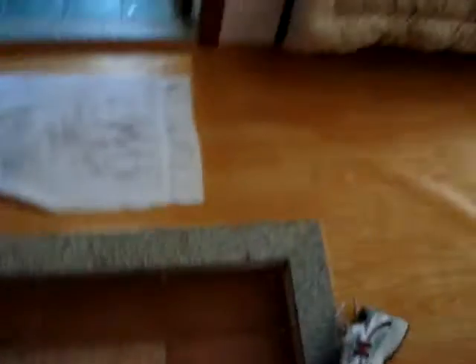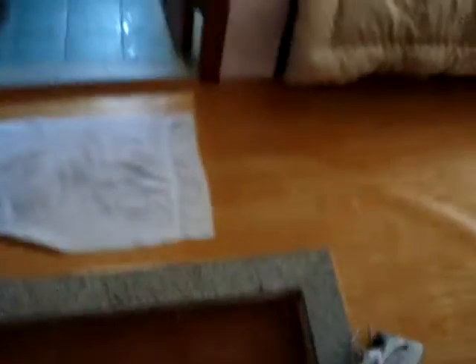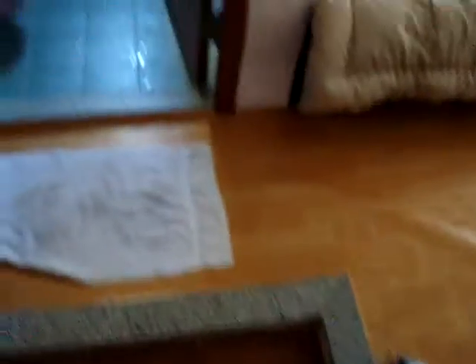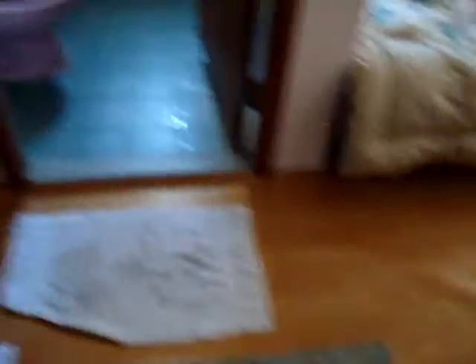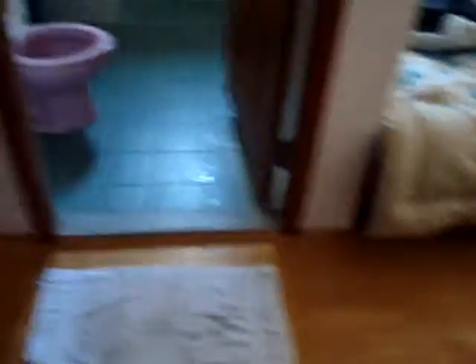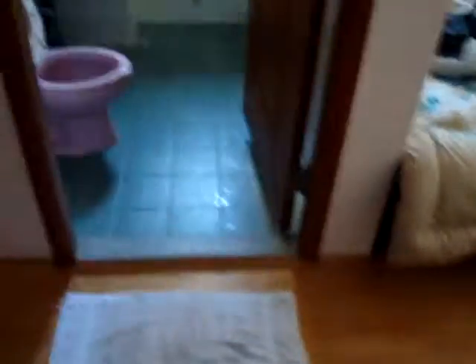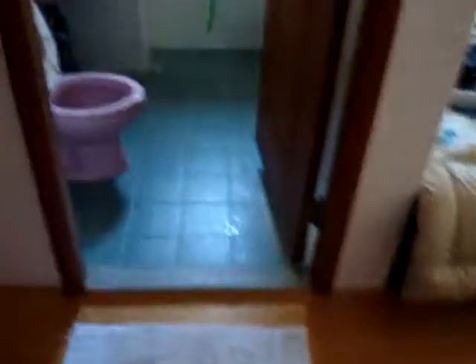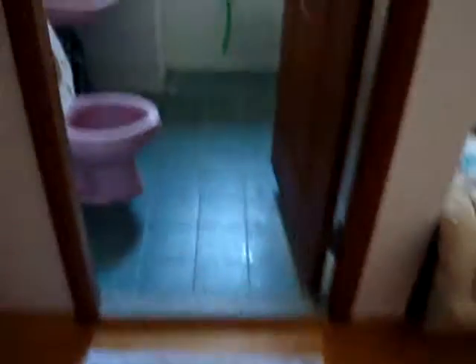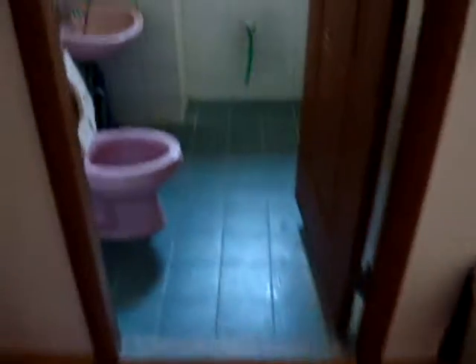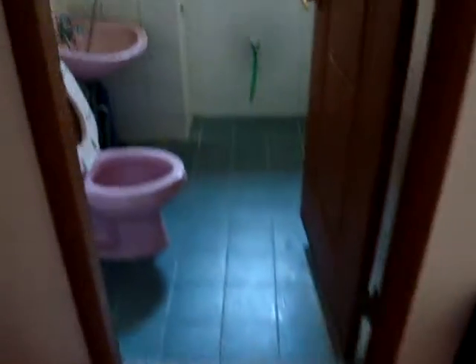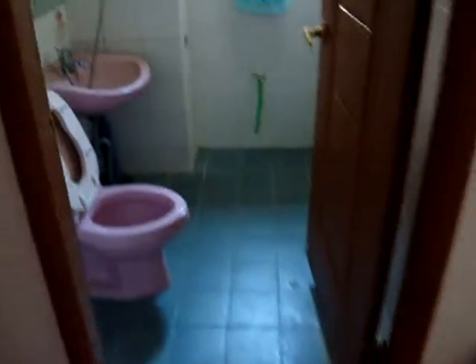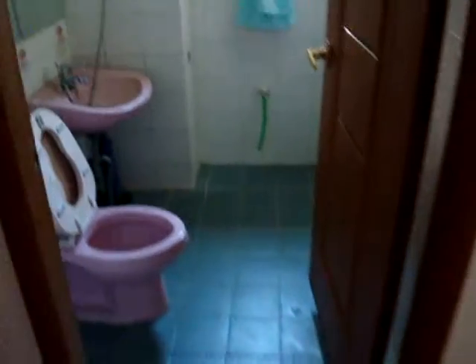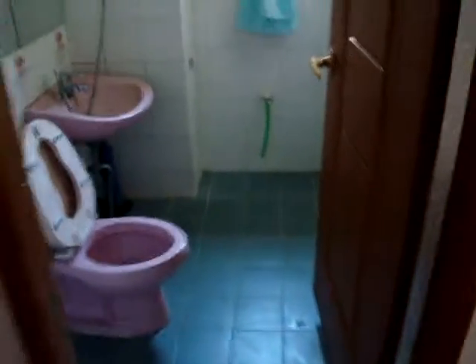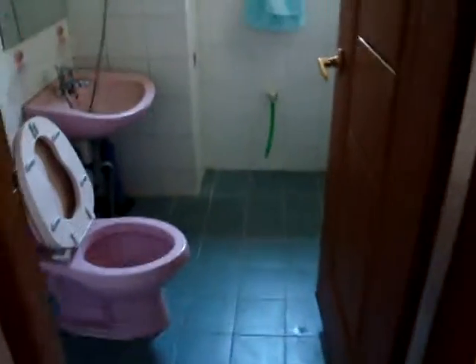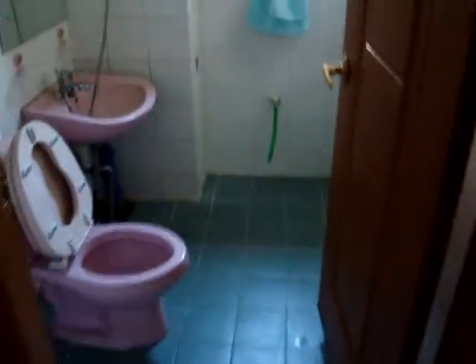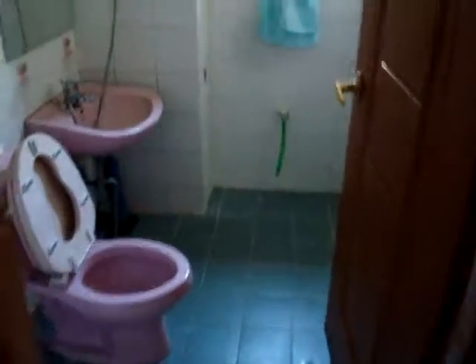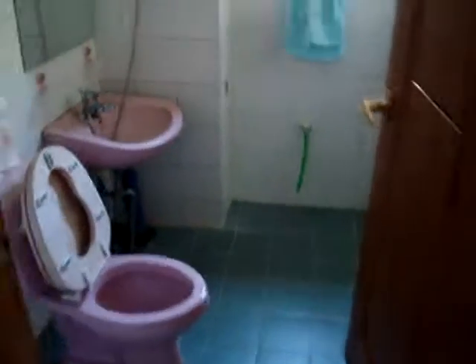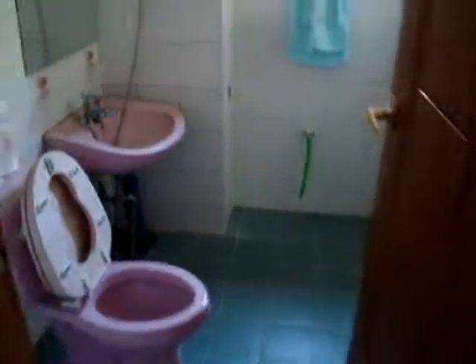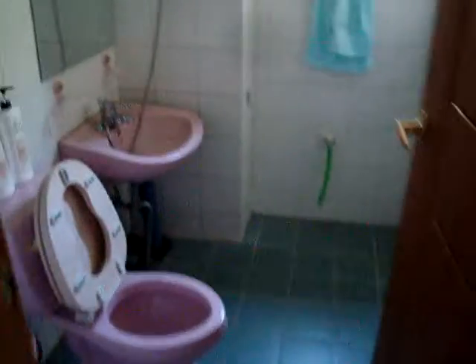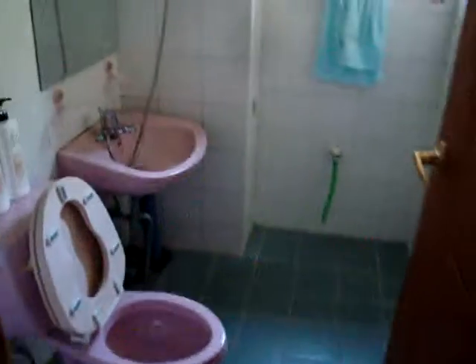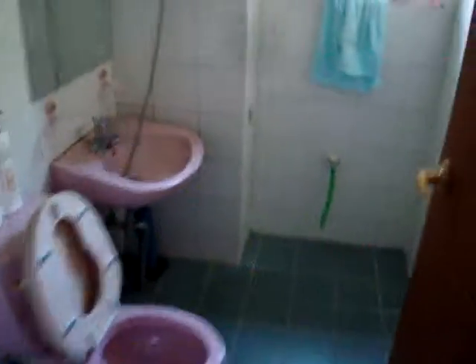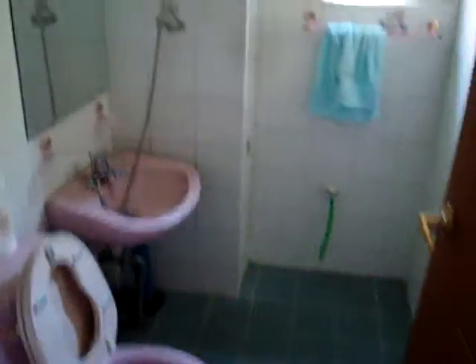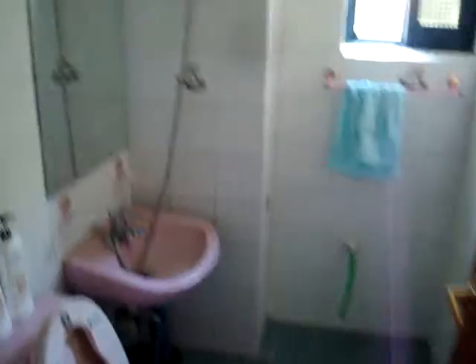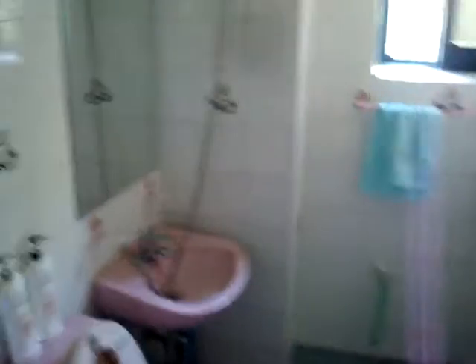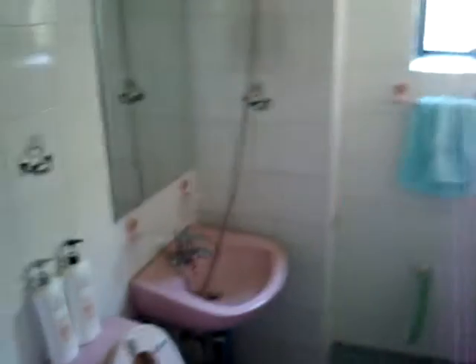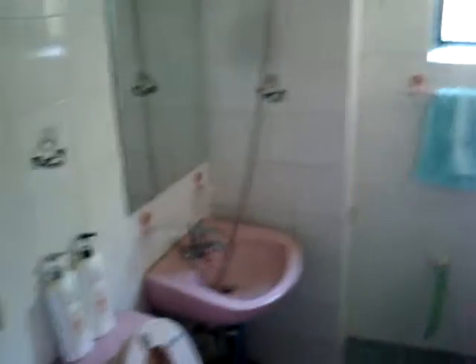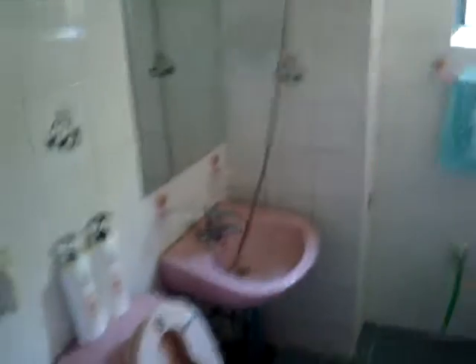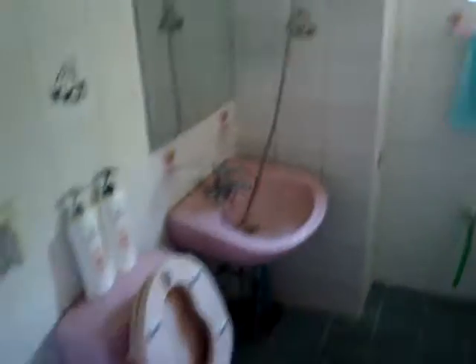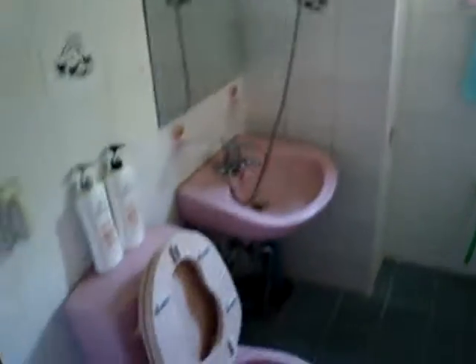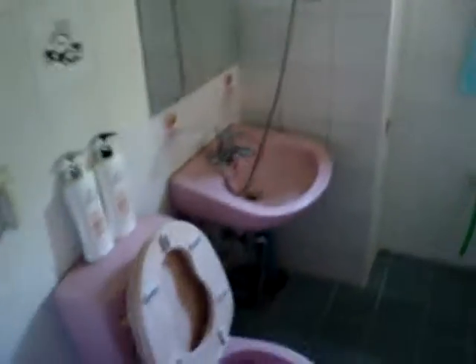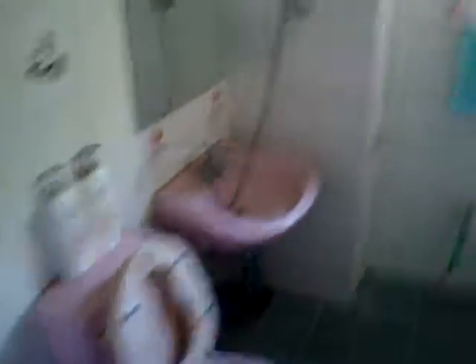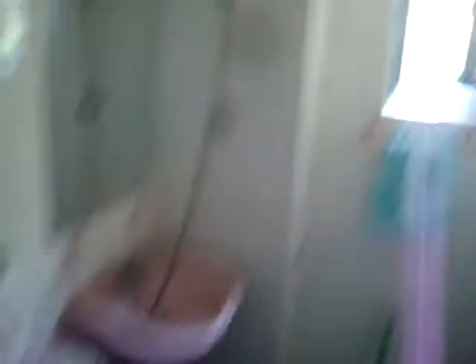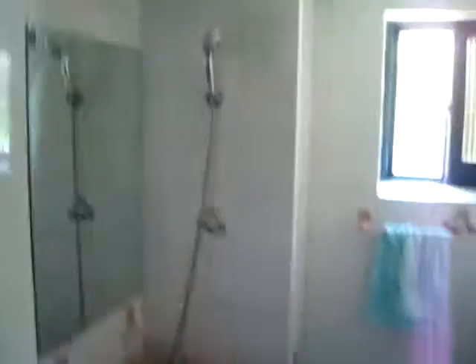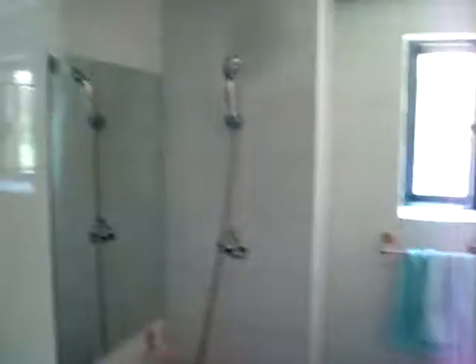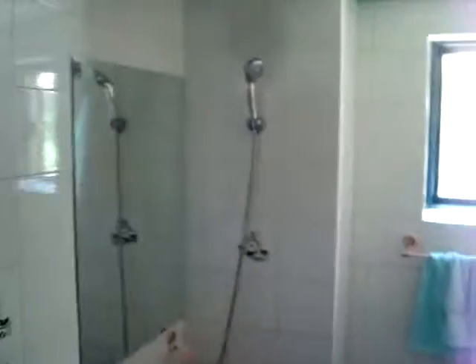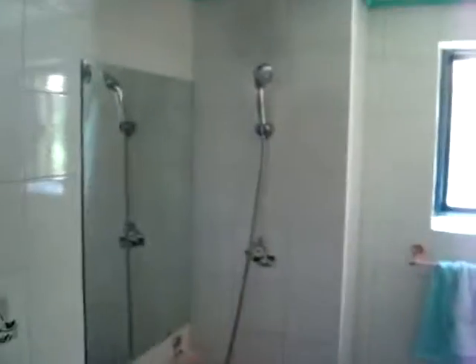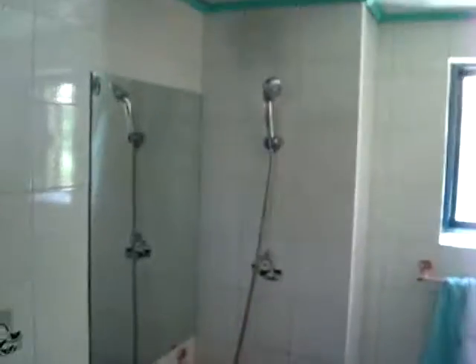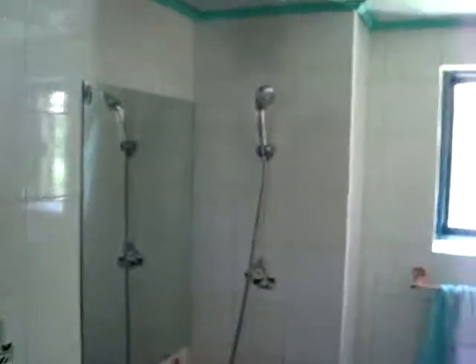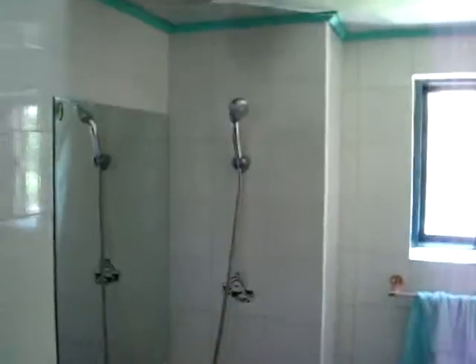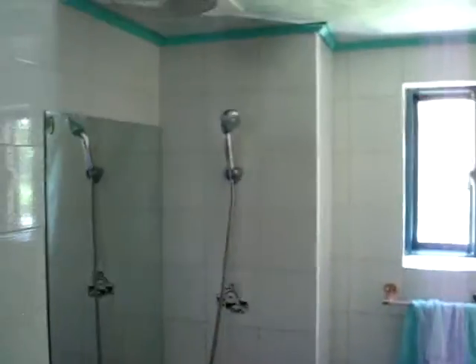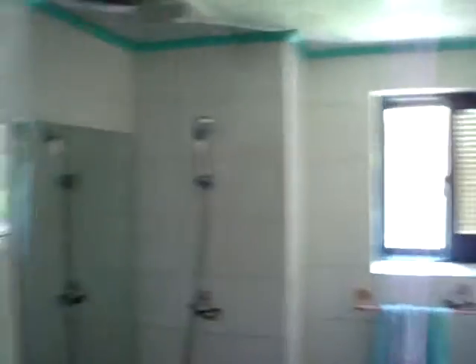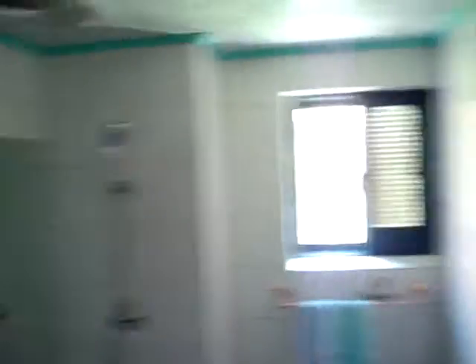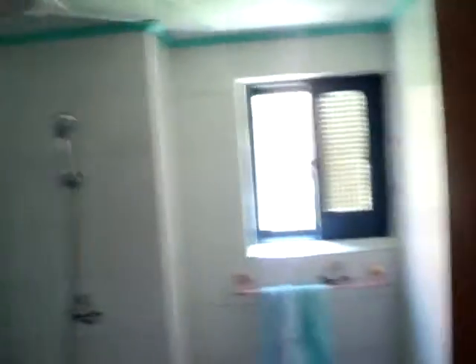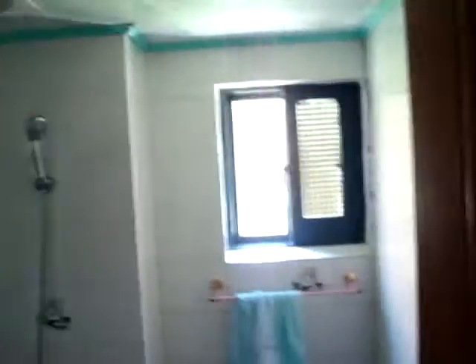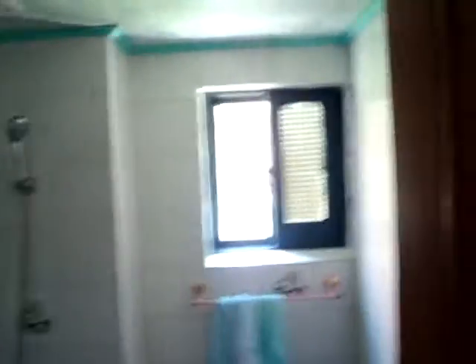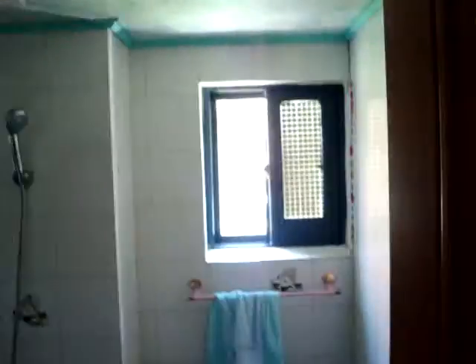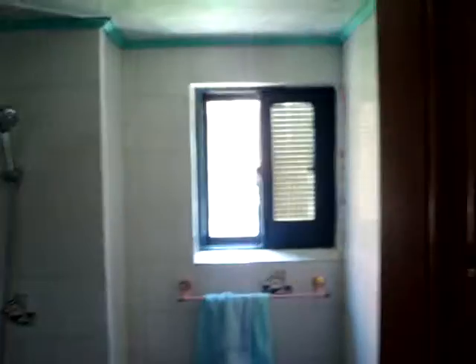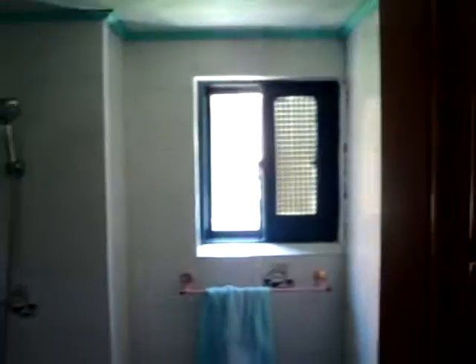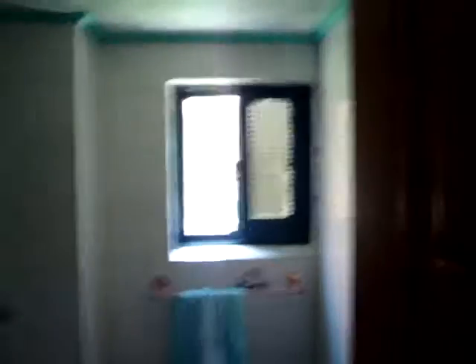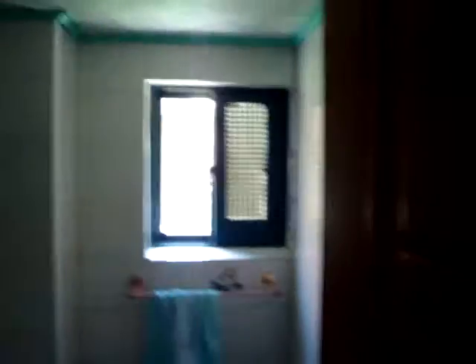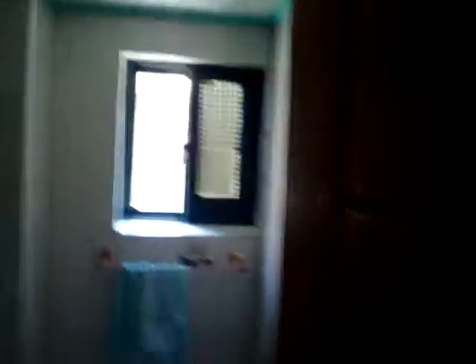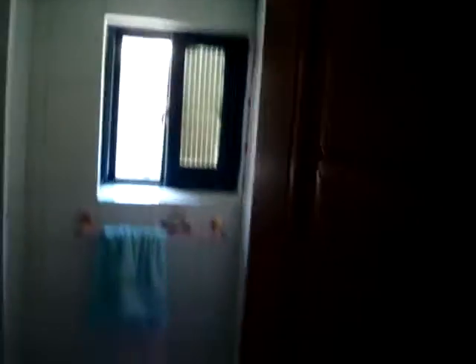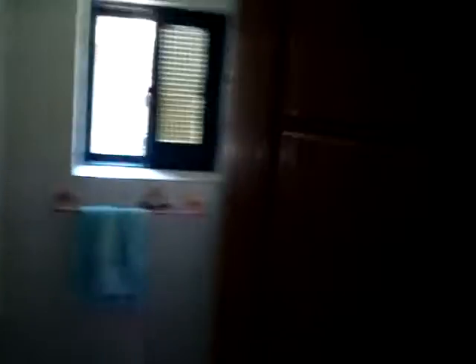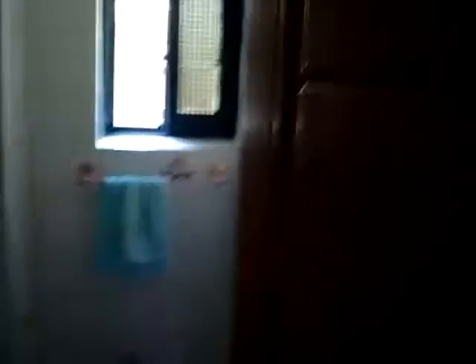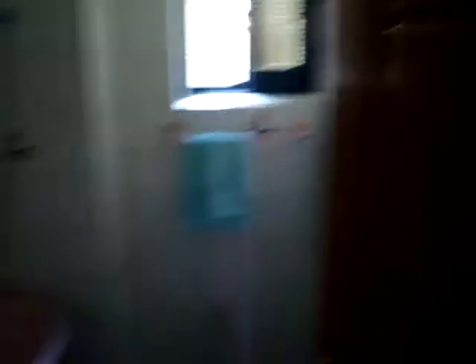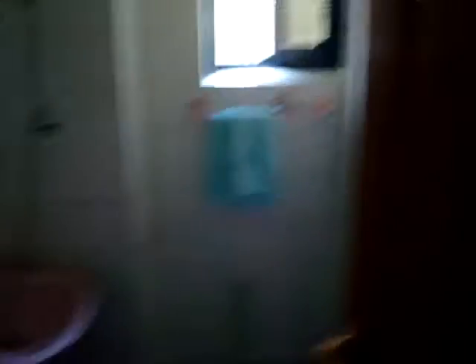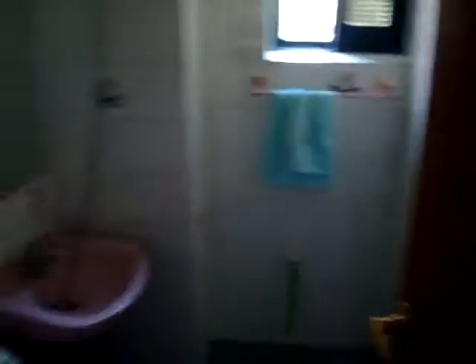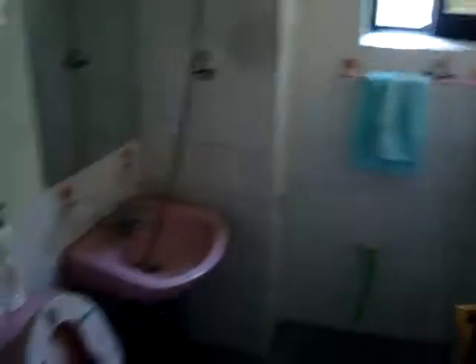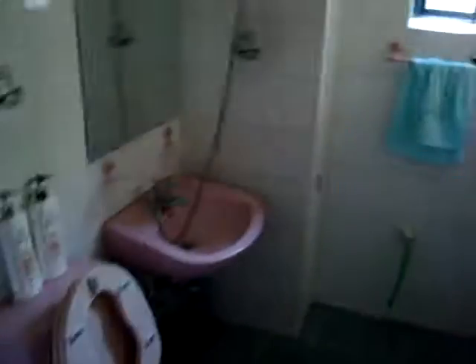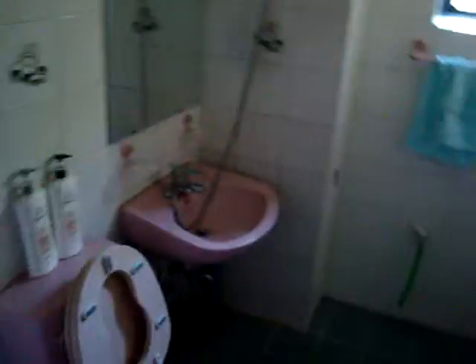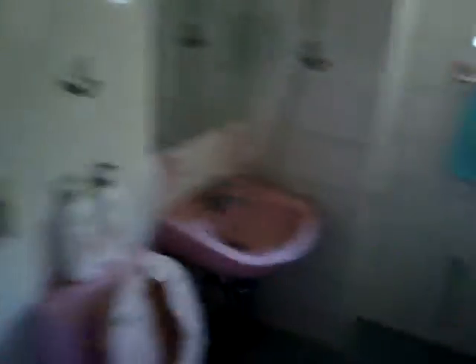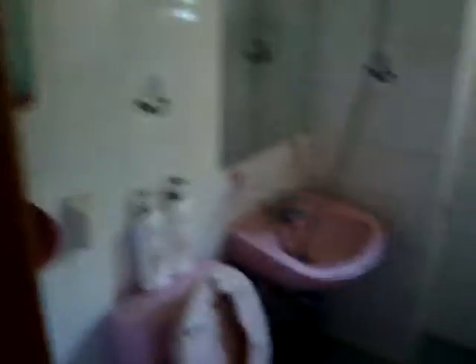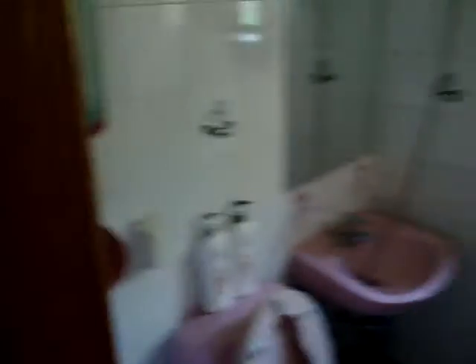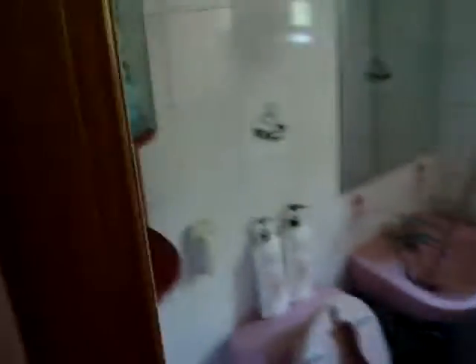And there's our master bath, shower, window, toiletries.